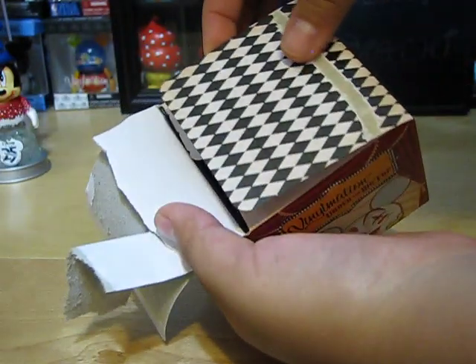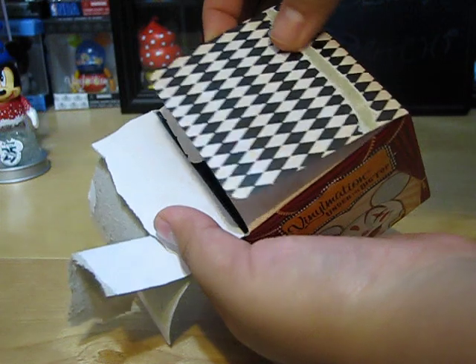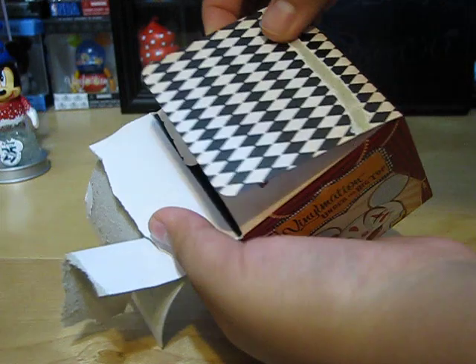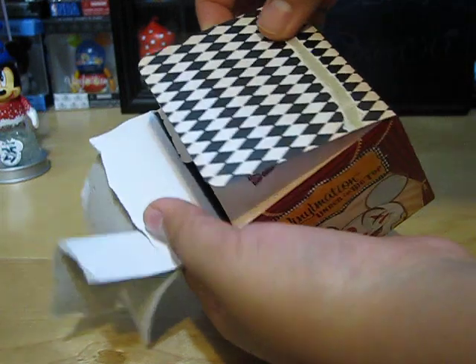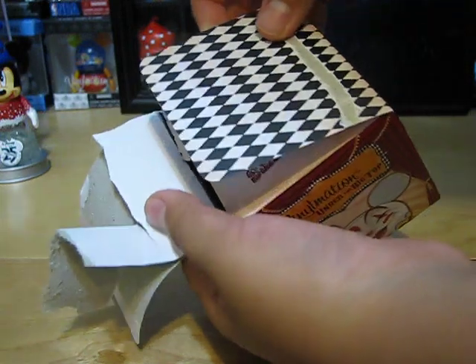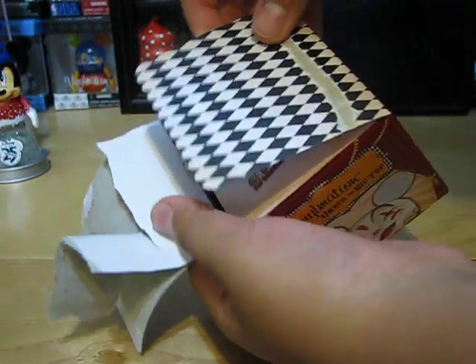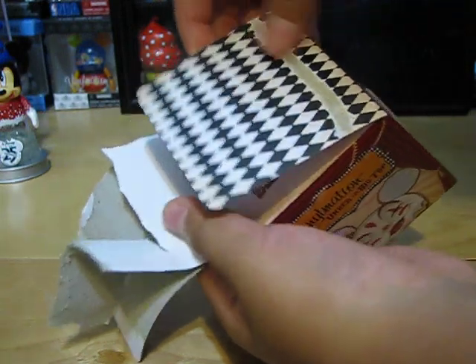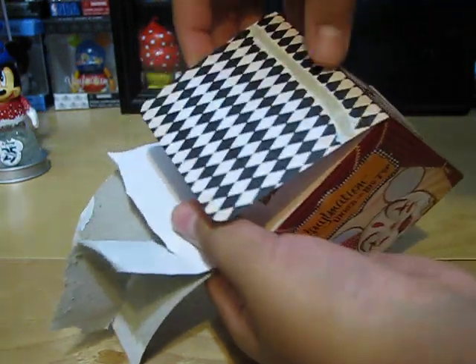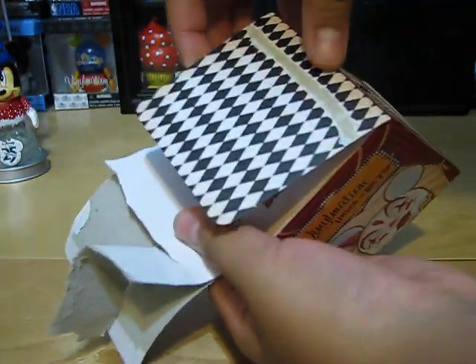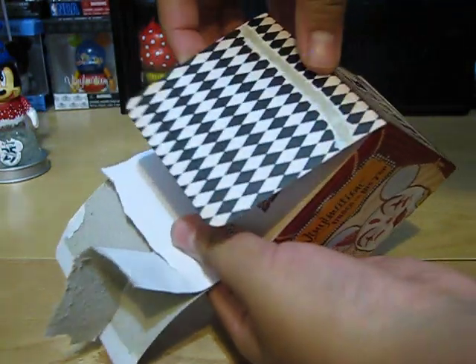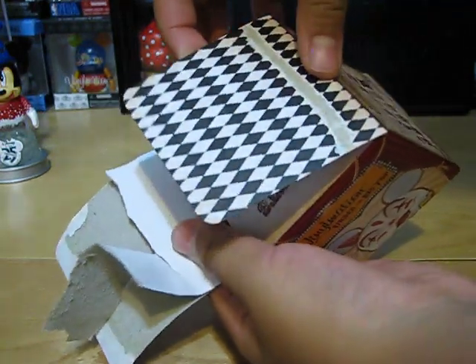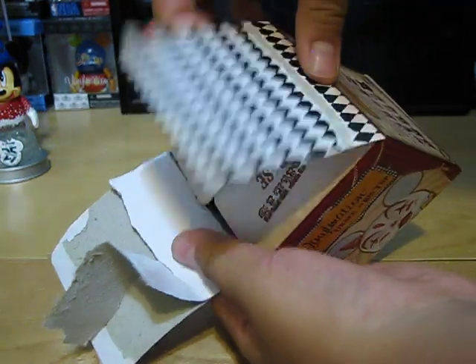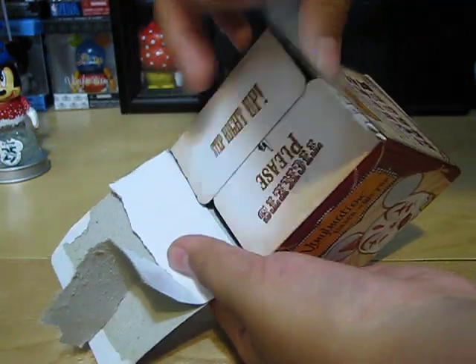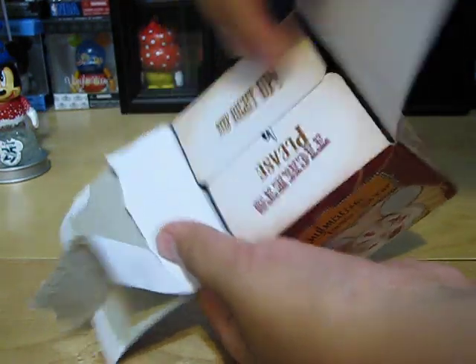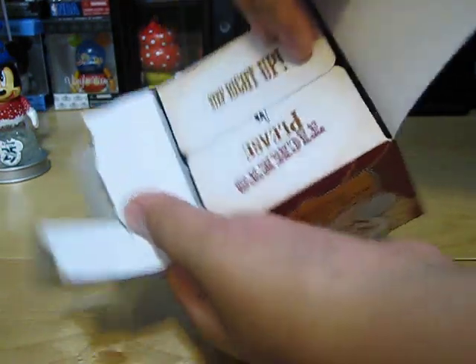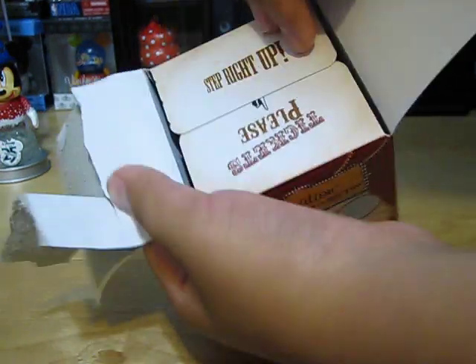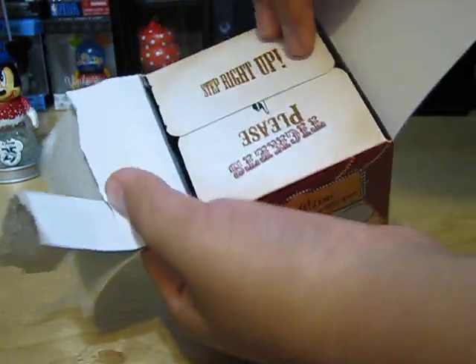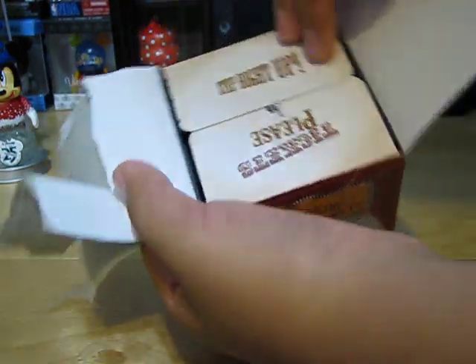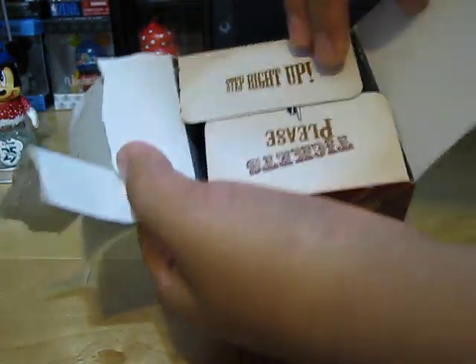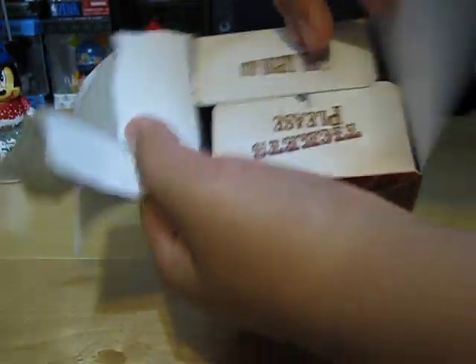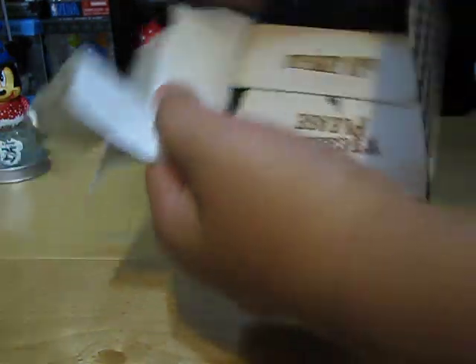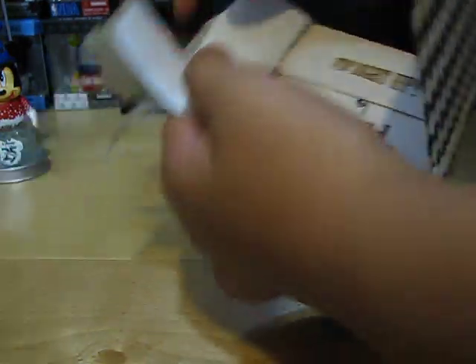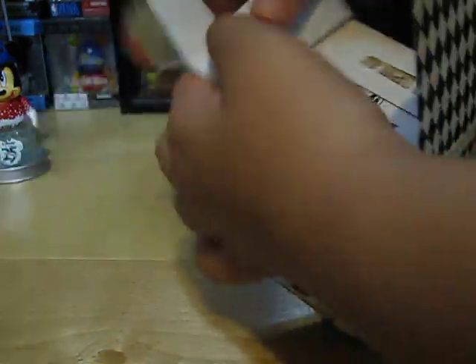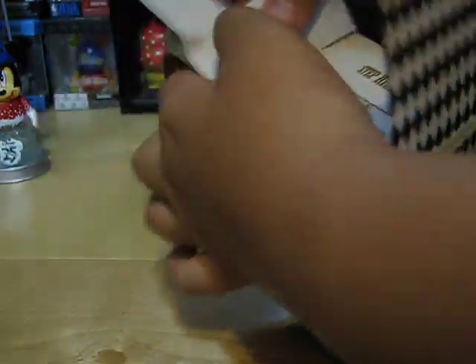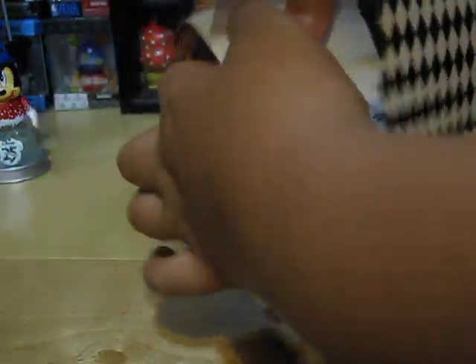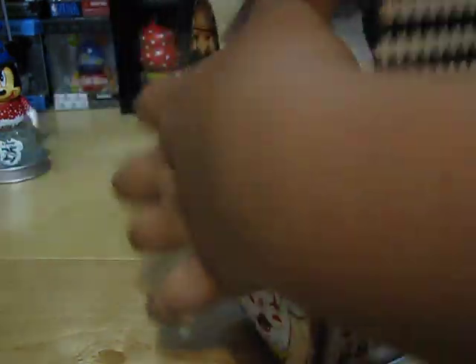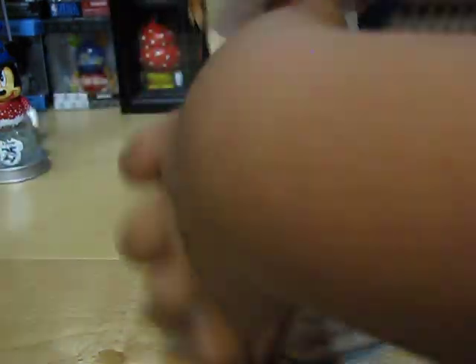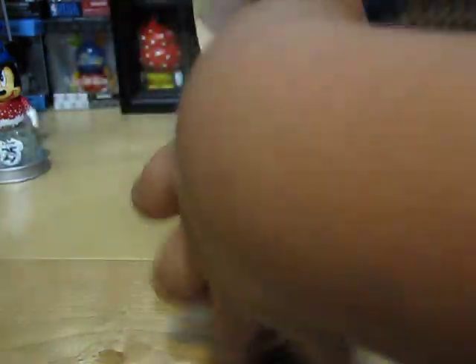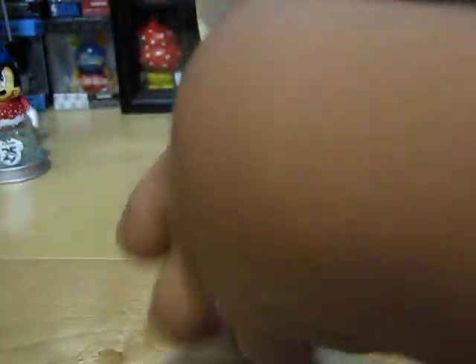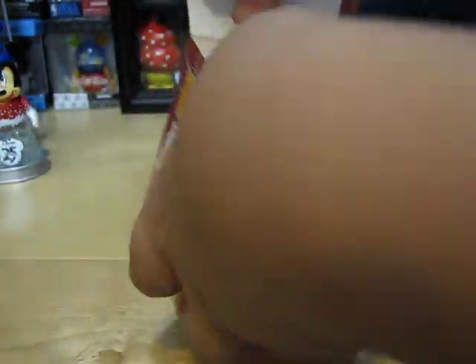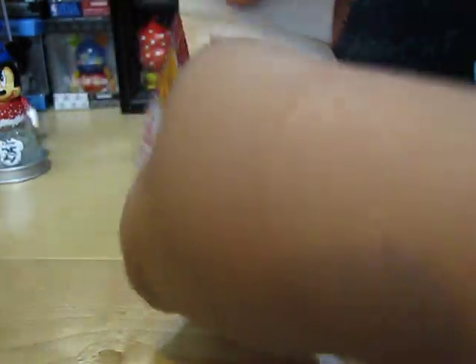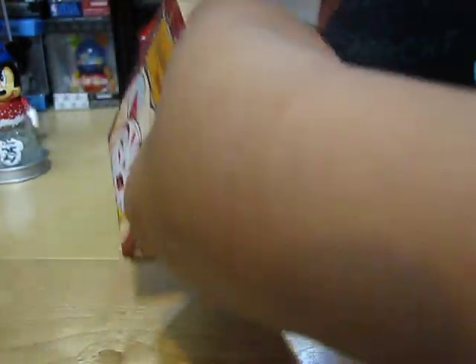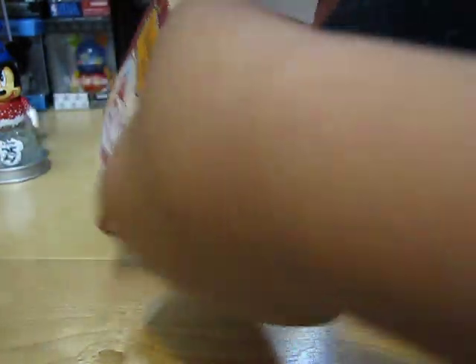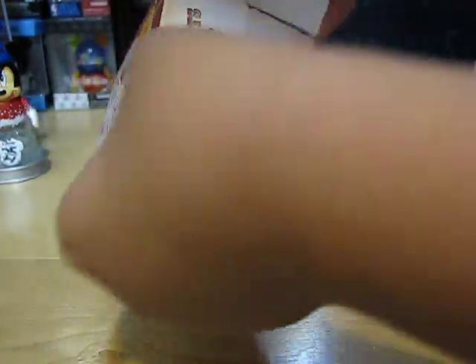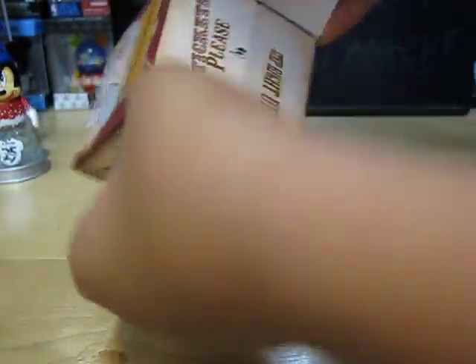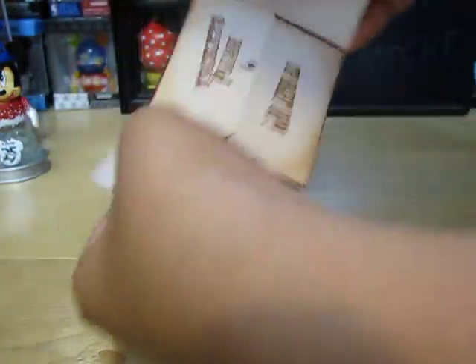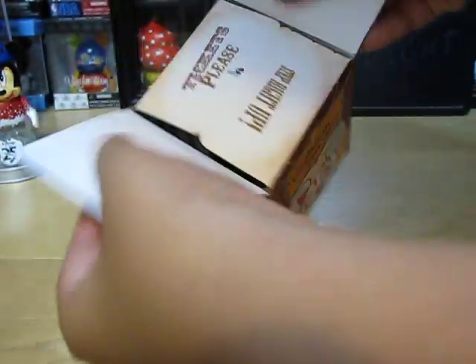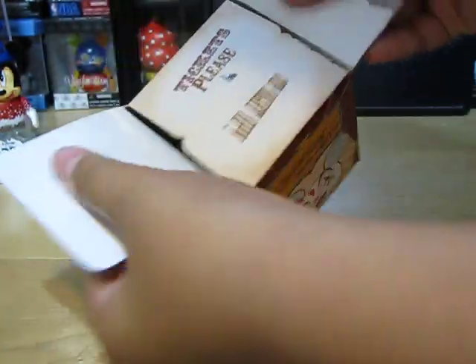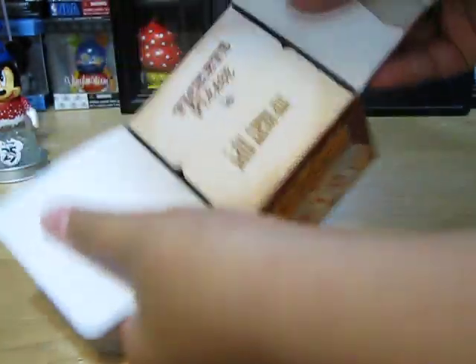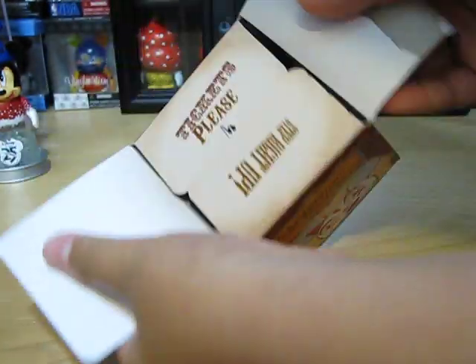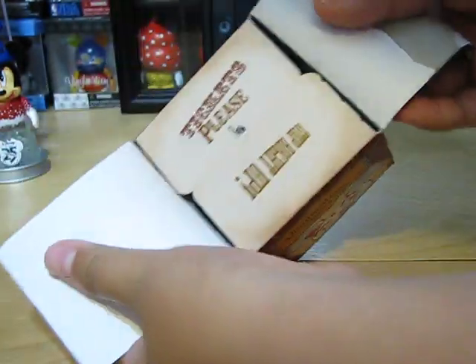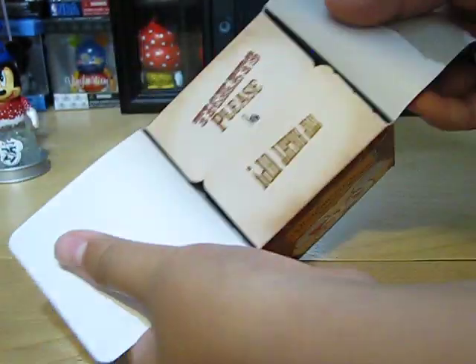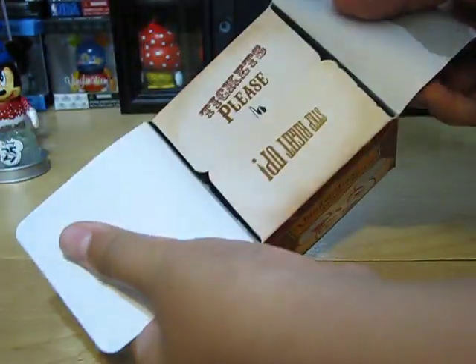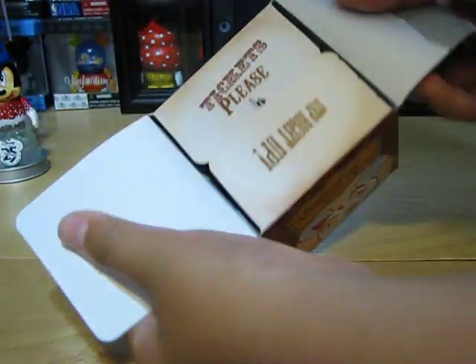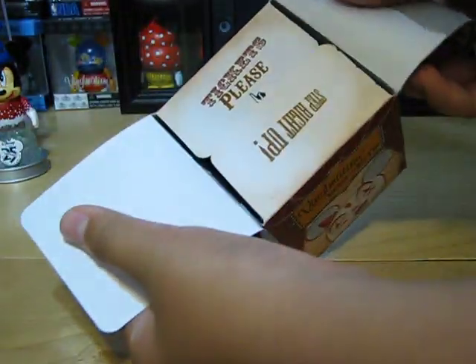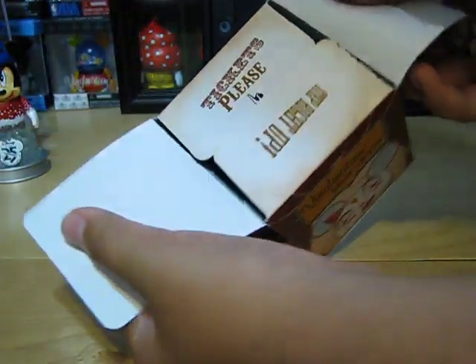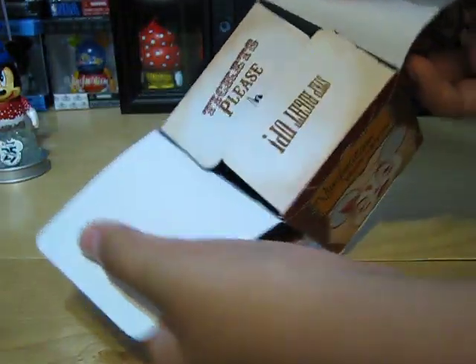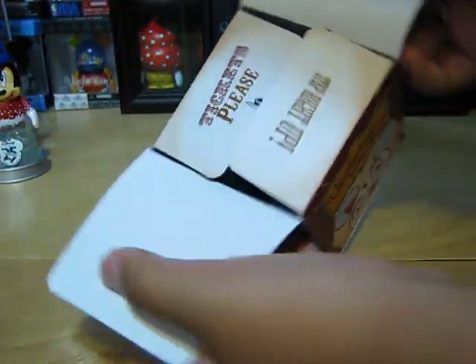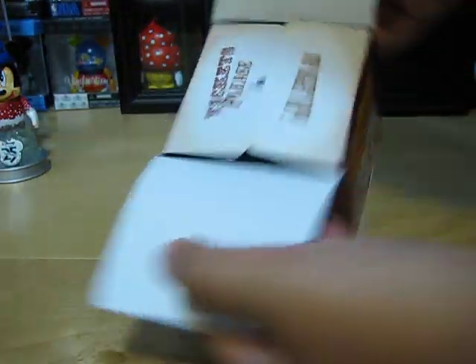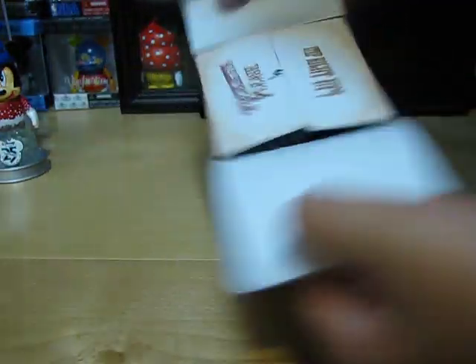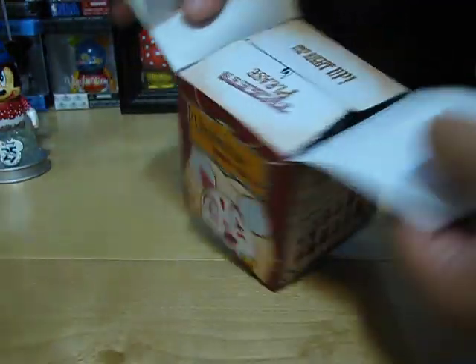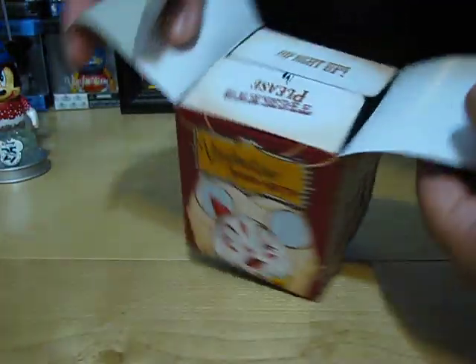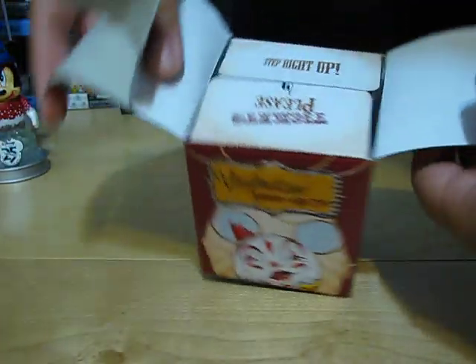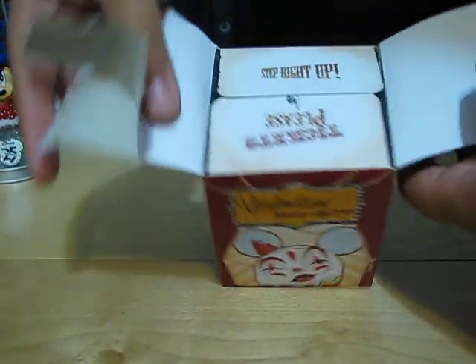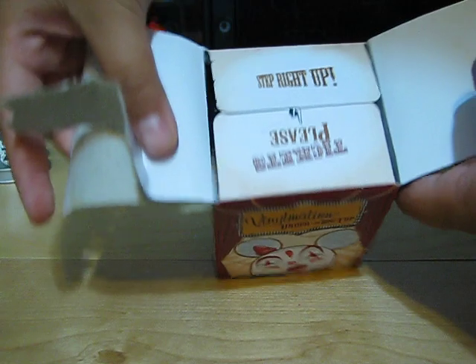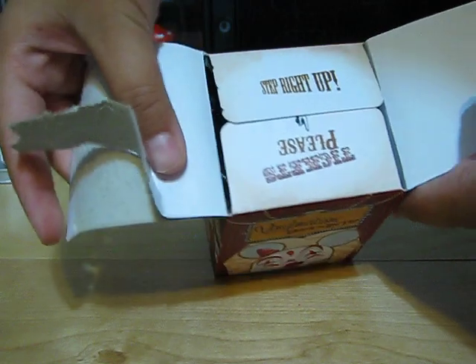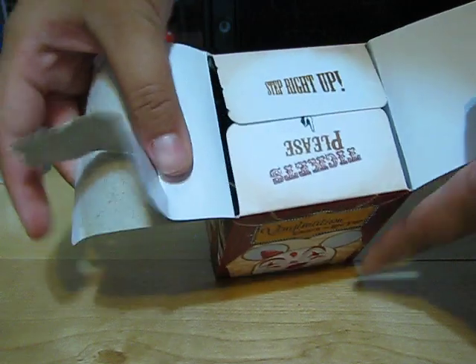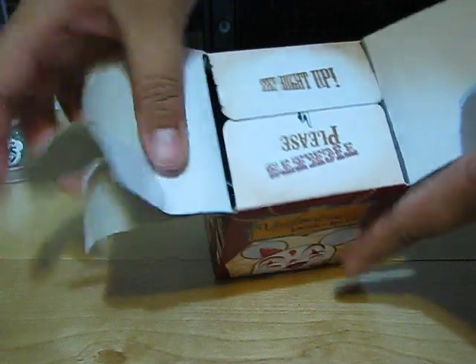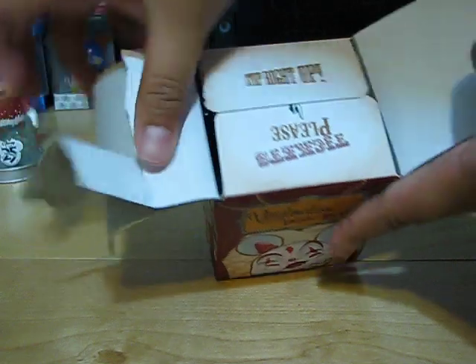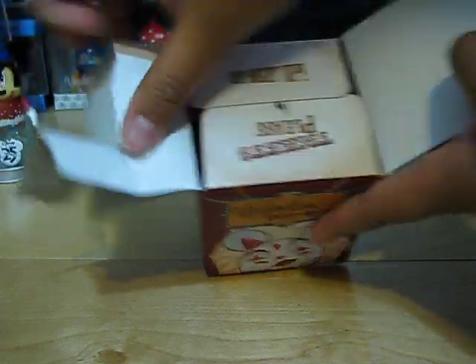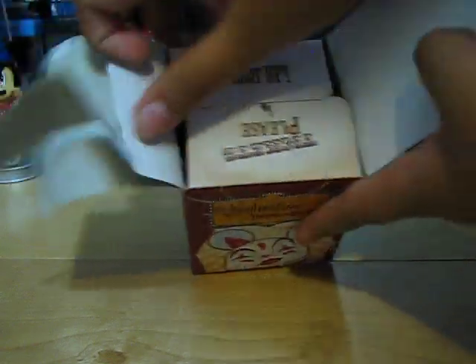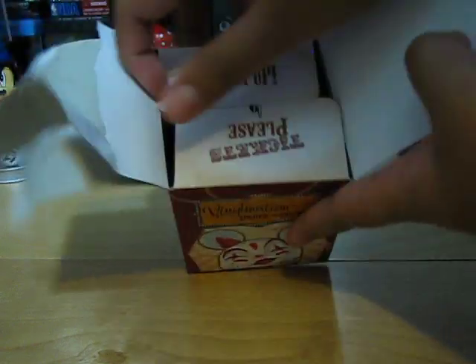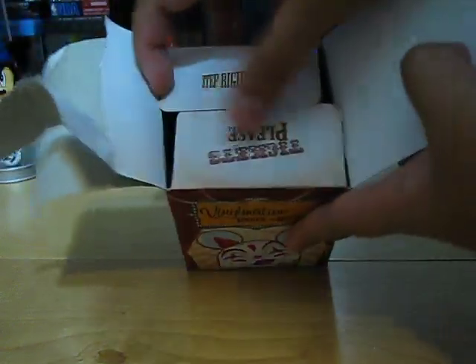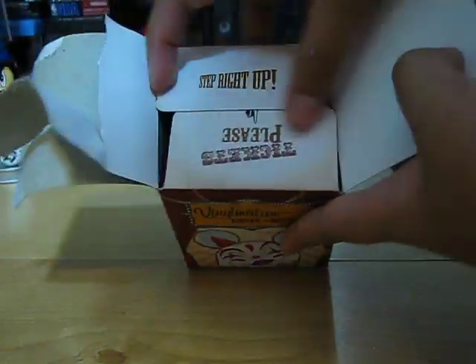The box is a little bit like a checkerboard. It says 'Tickets please, step right up.'